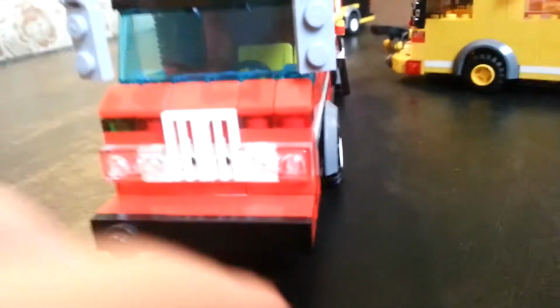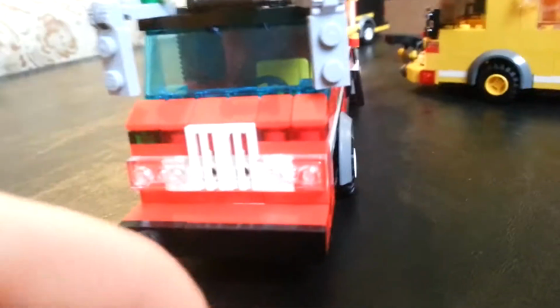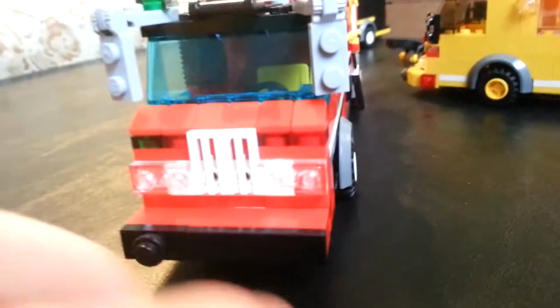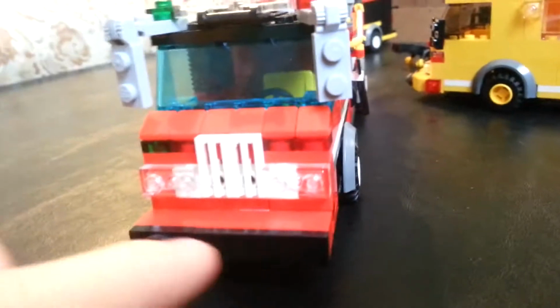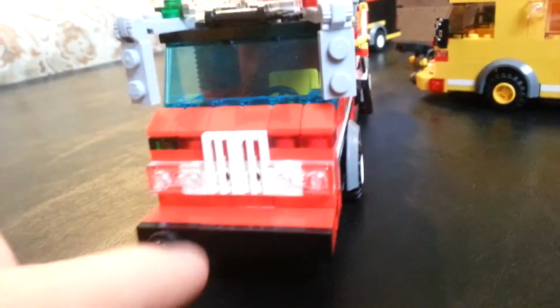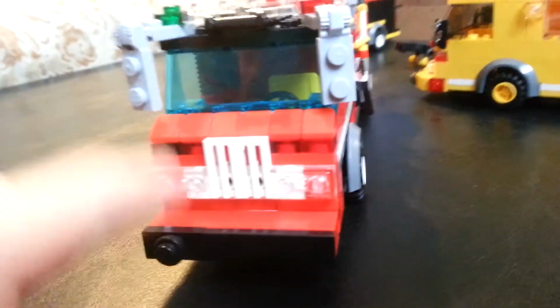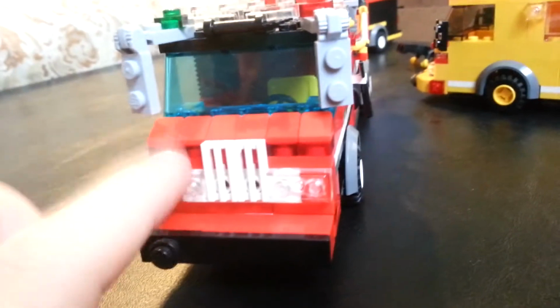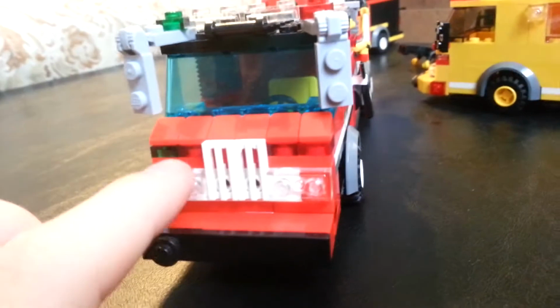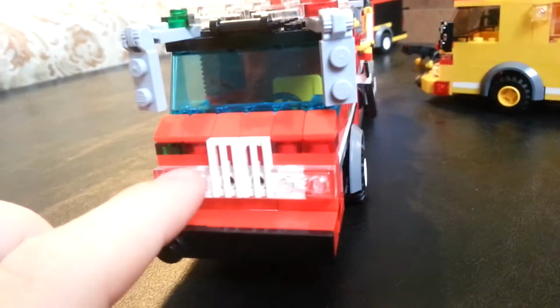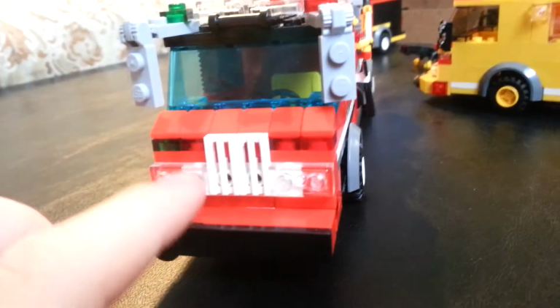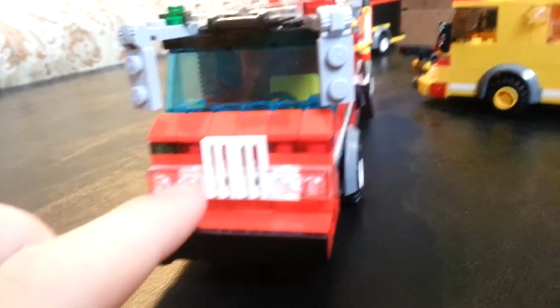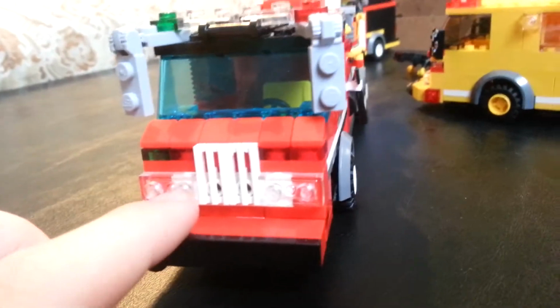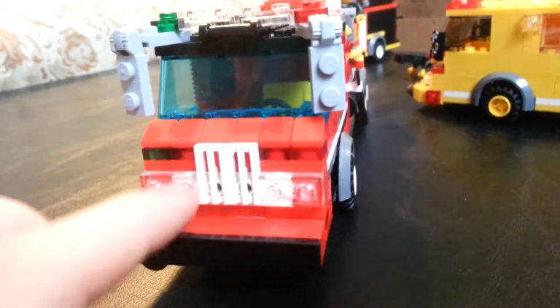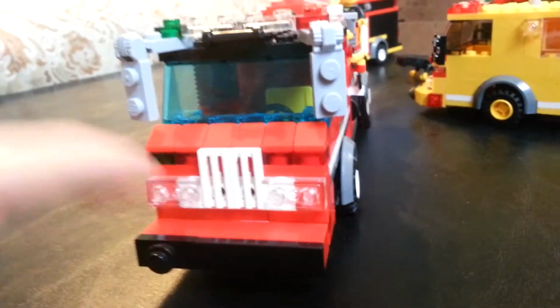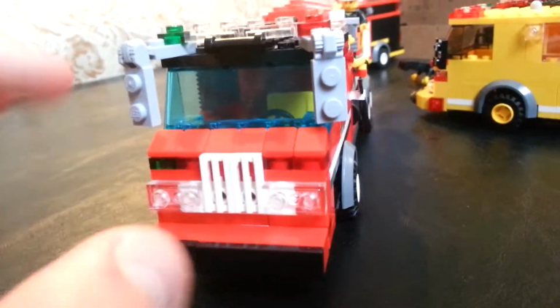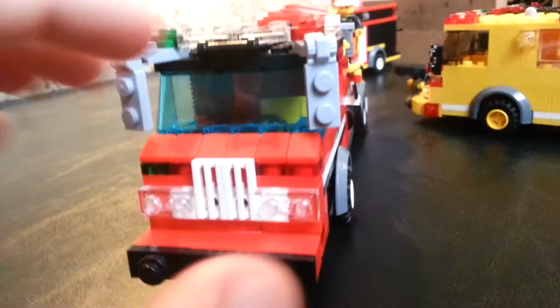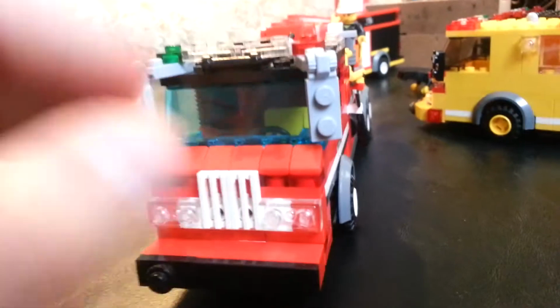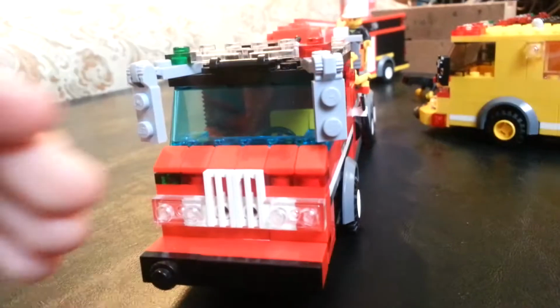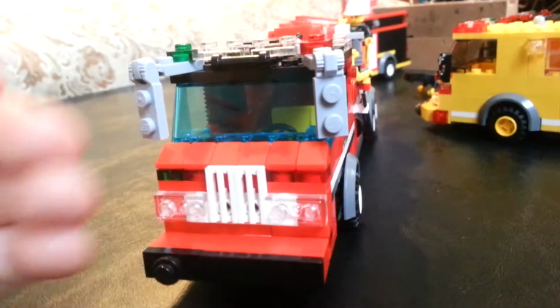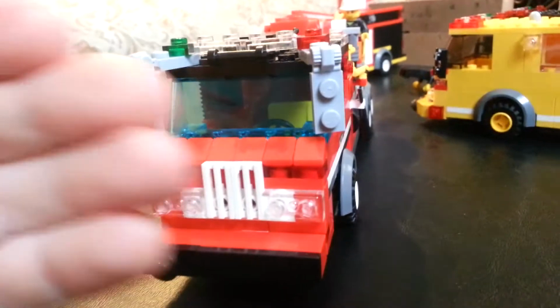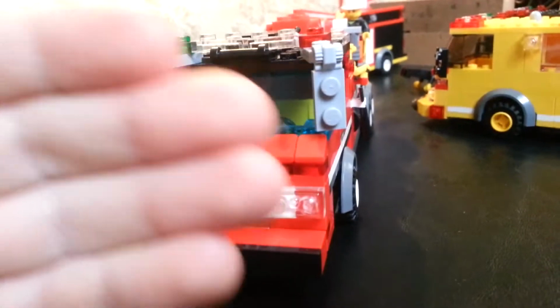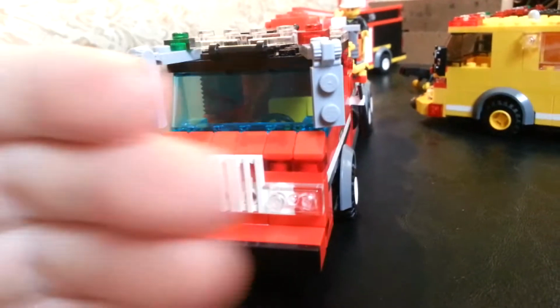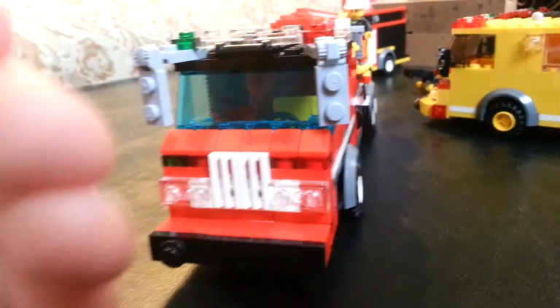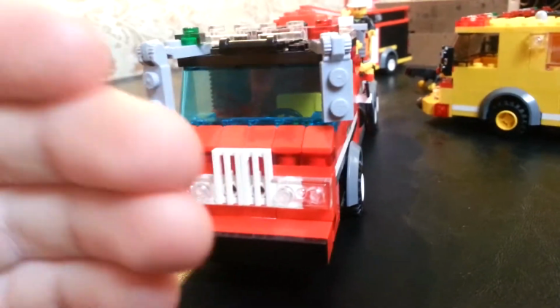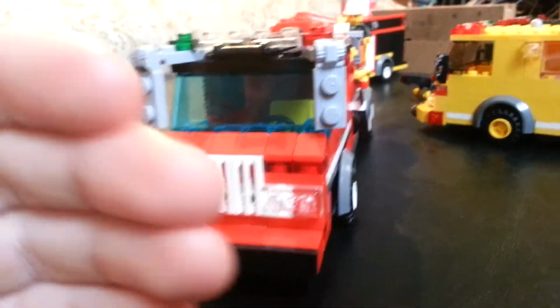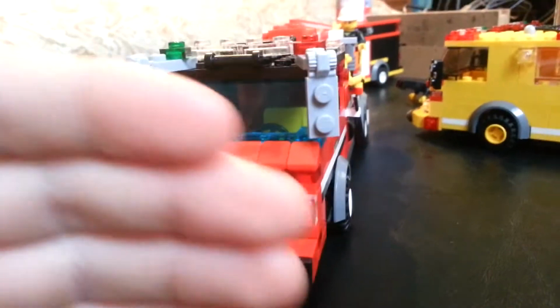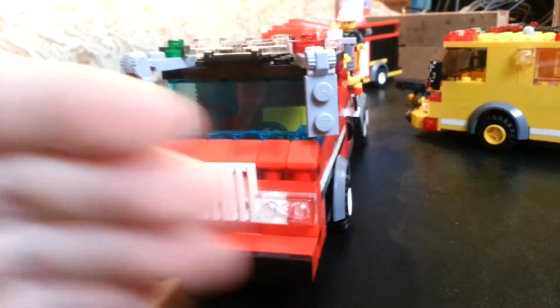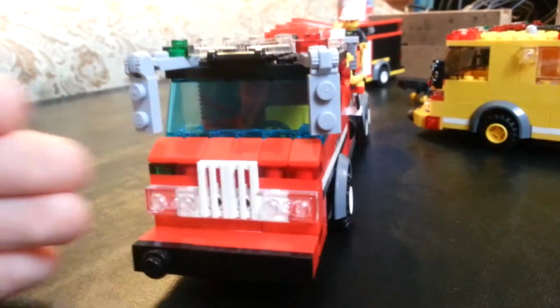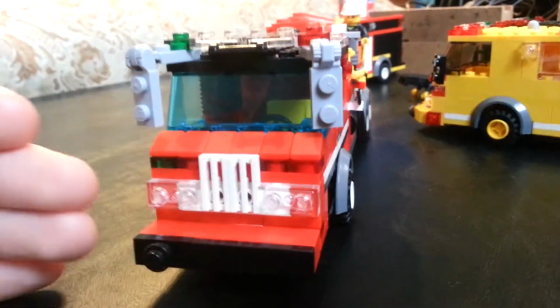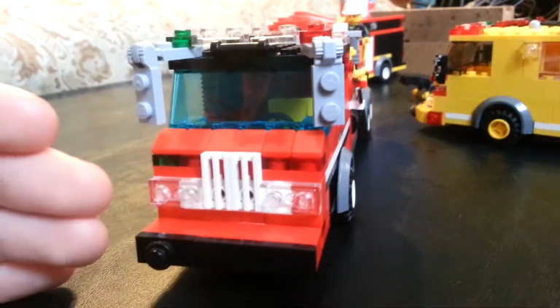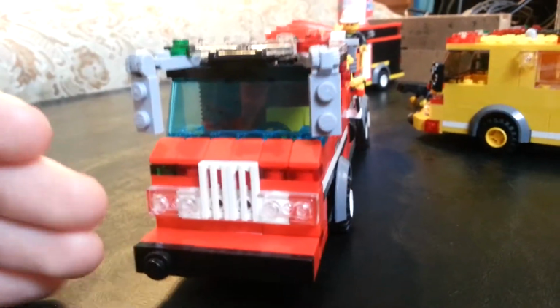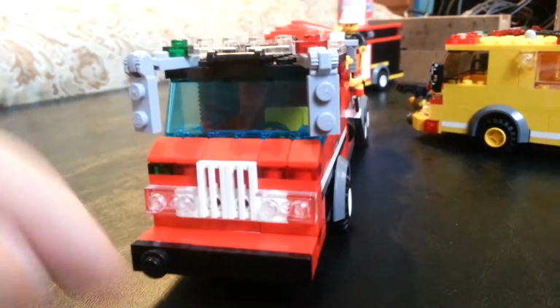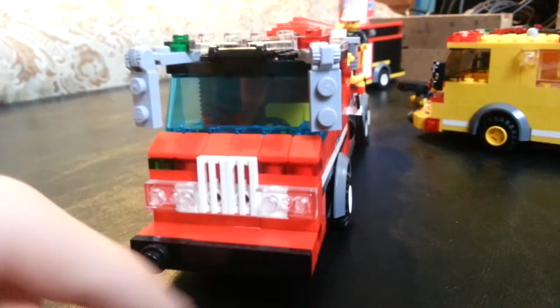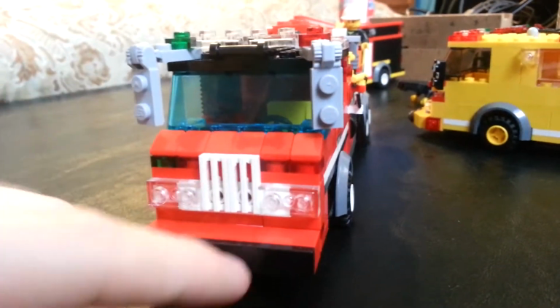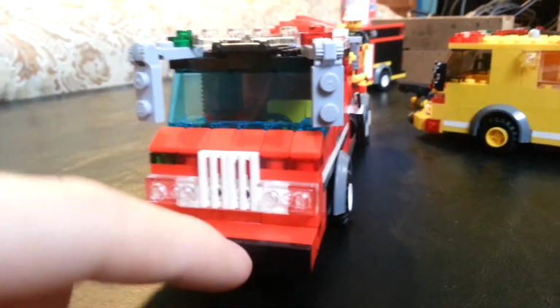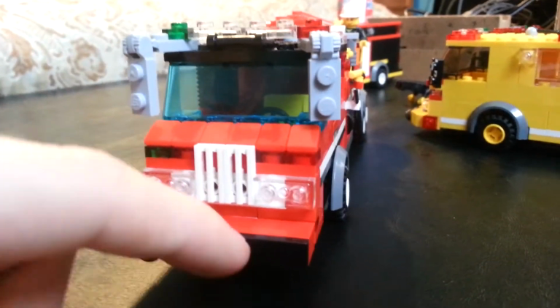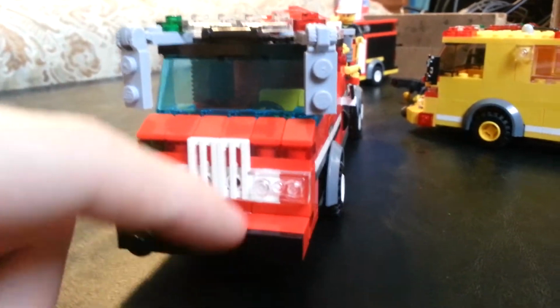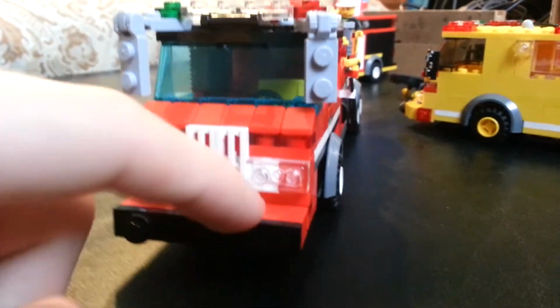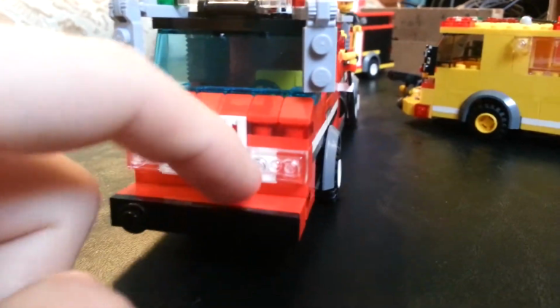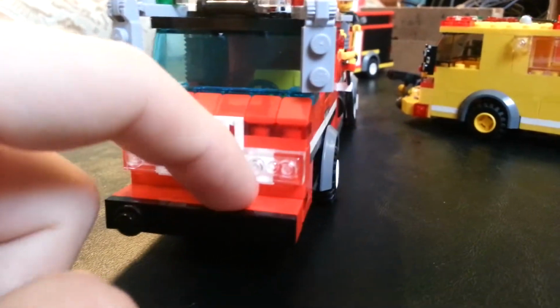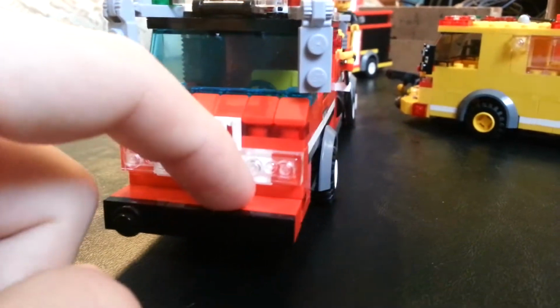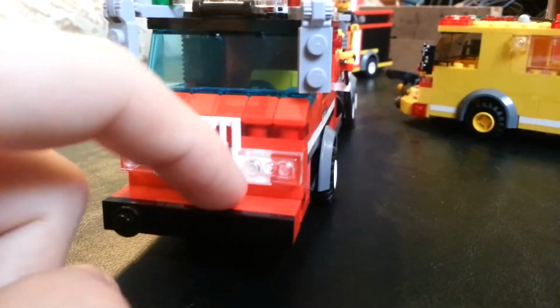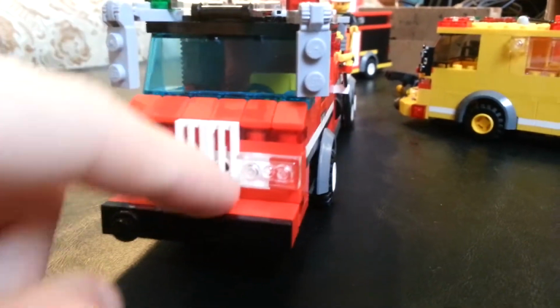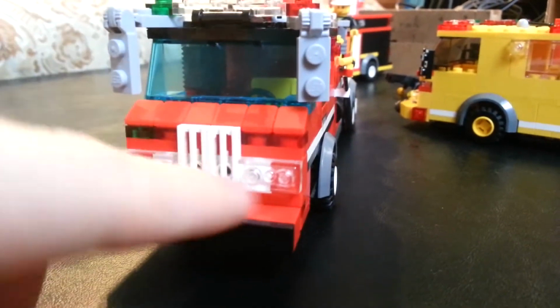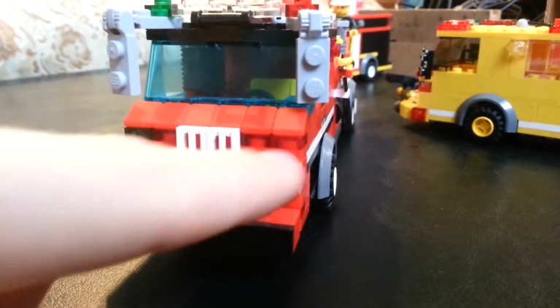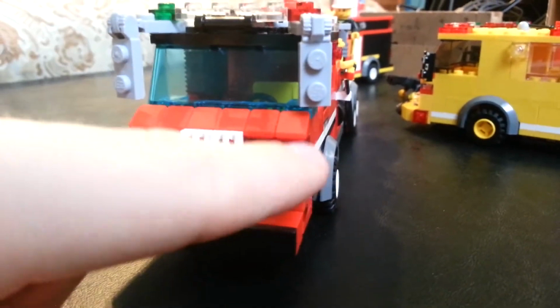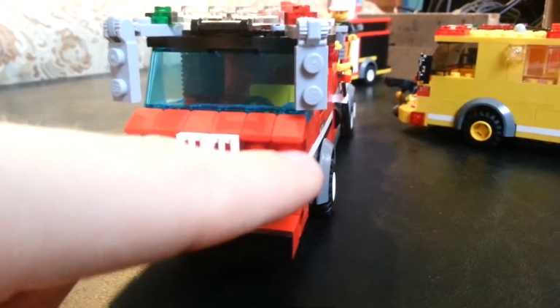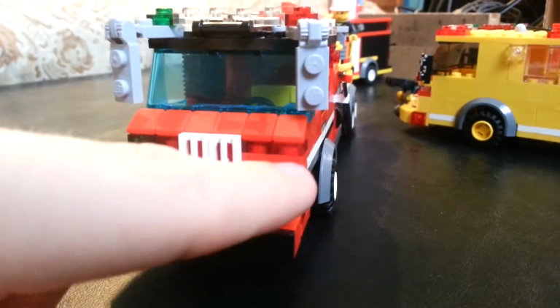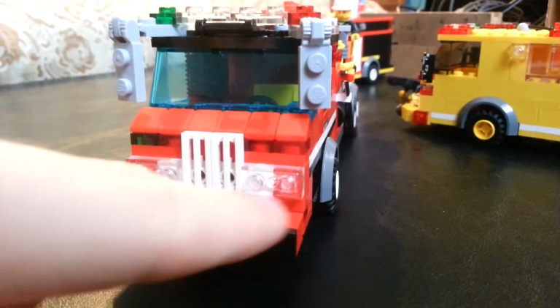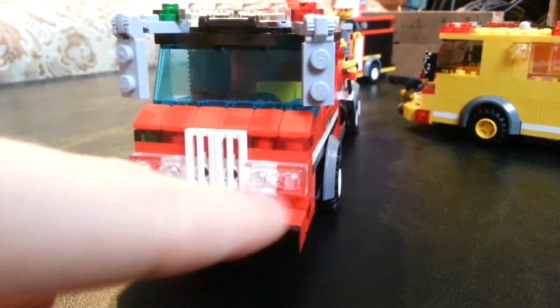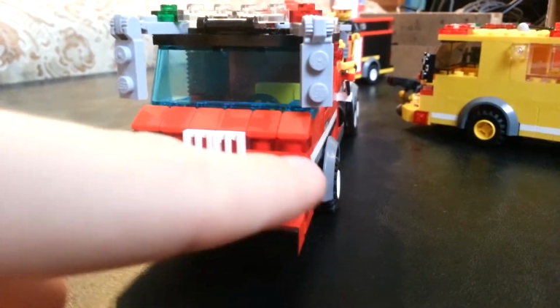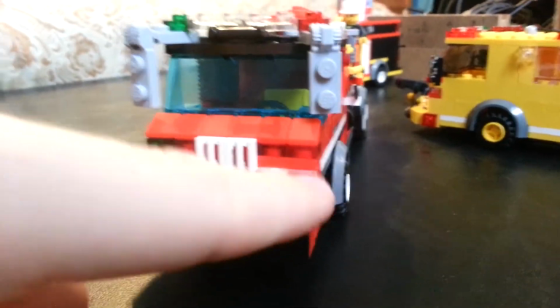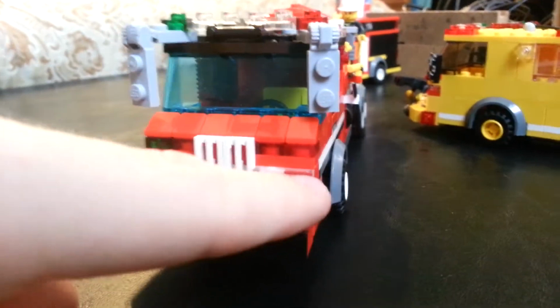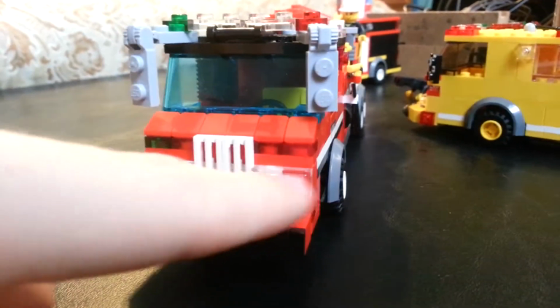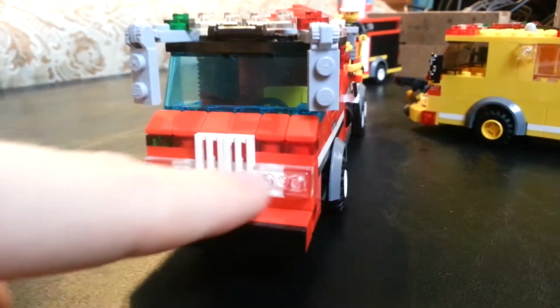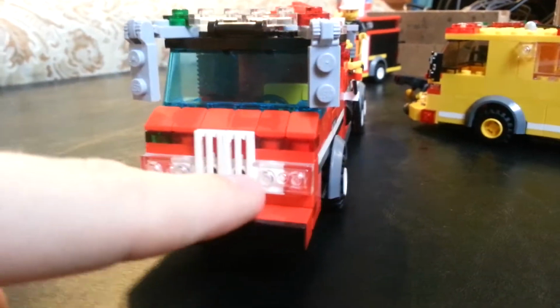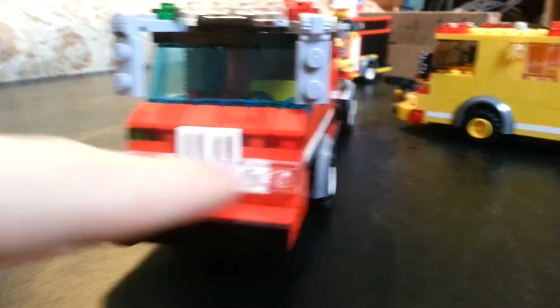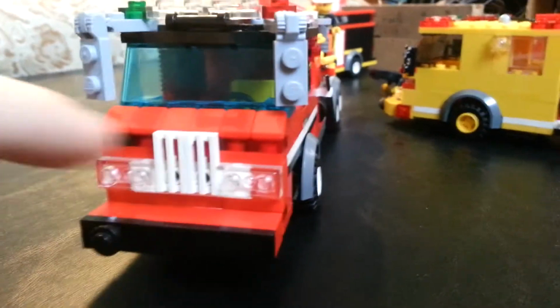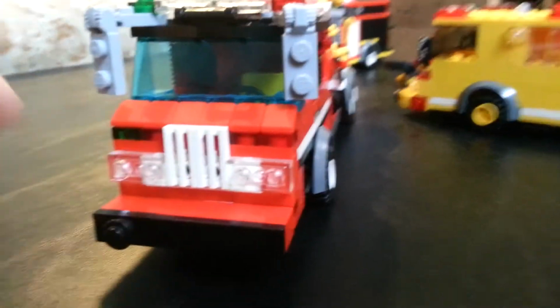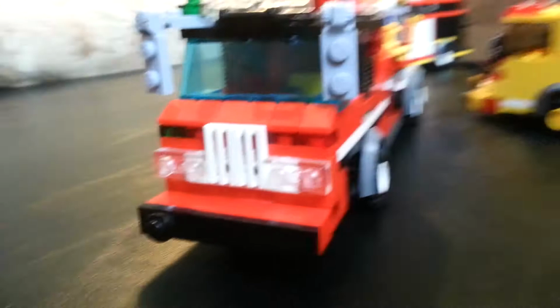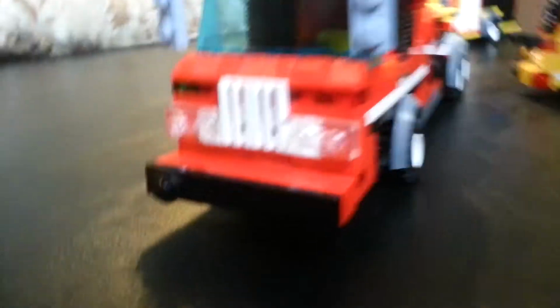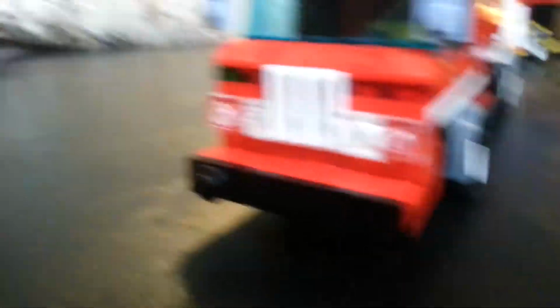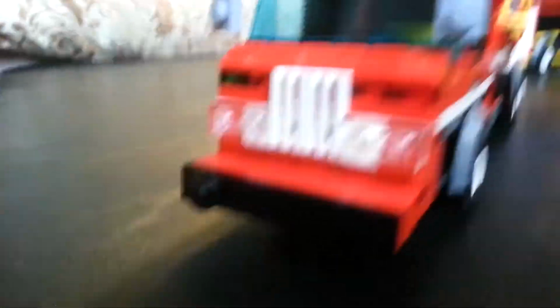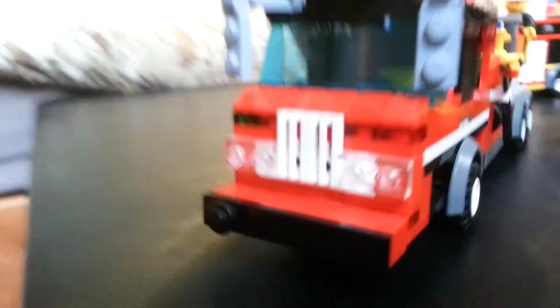So basically what I did was I changed out the whole front, made the bumper shorter, and put the lights in here.